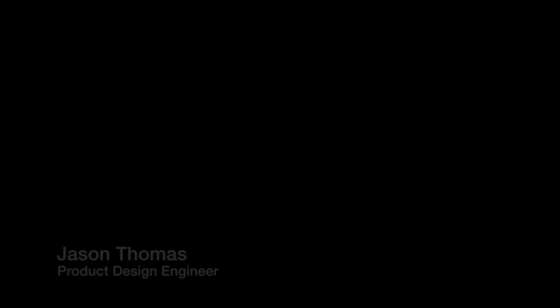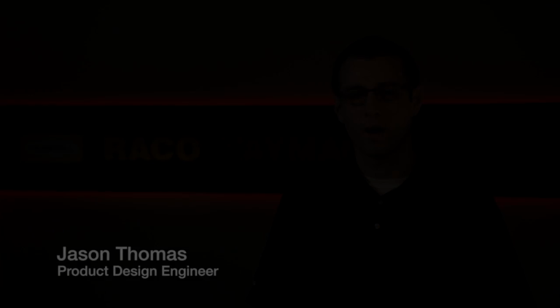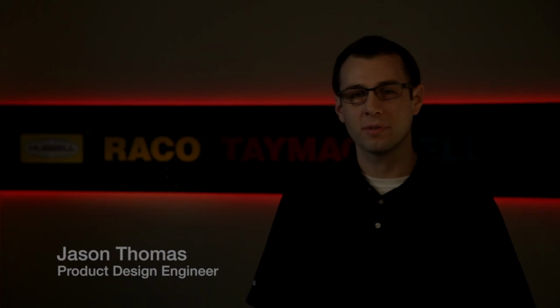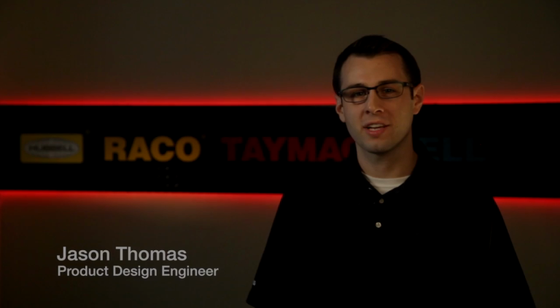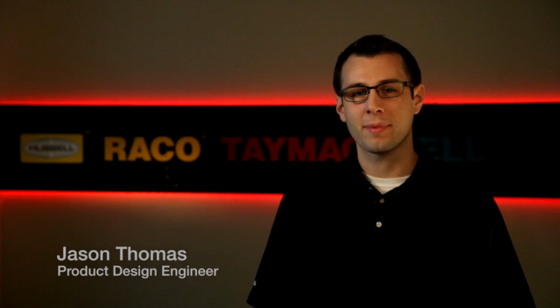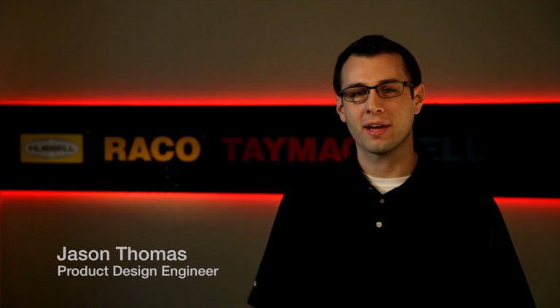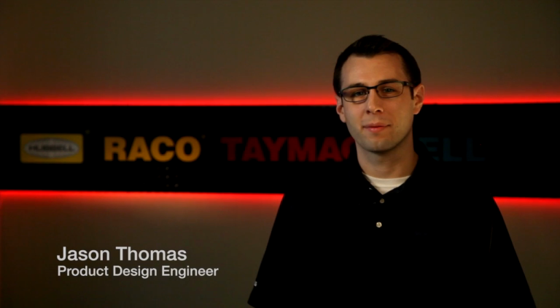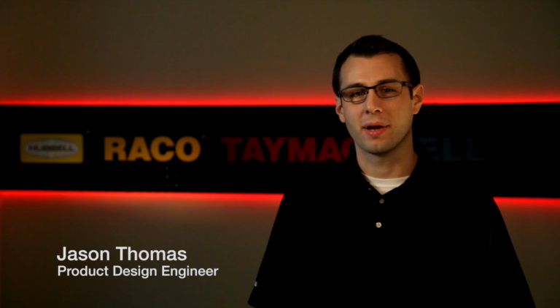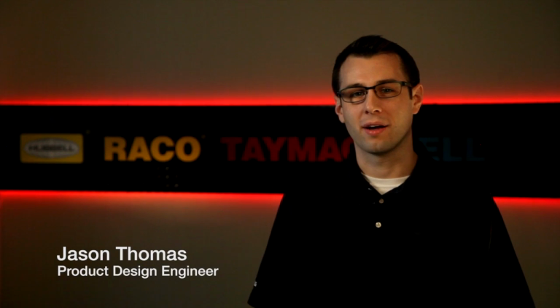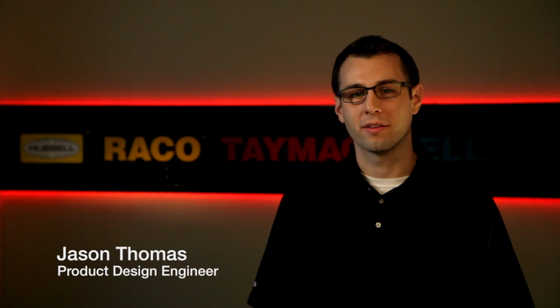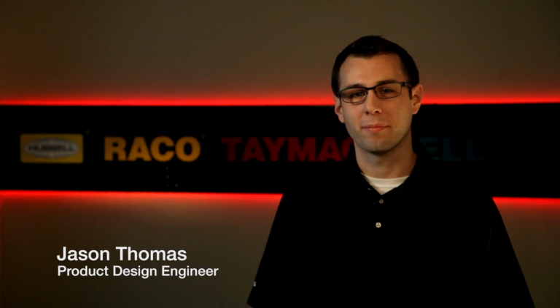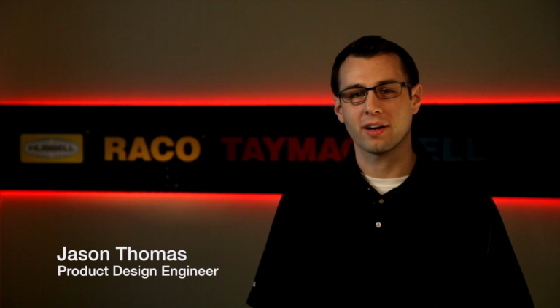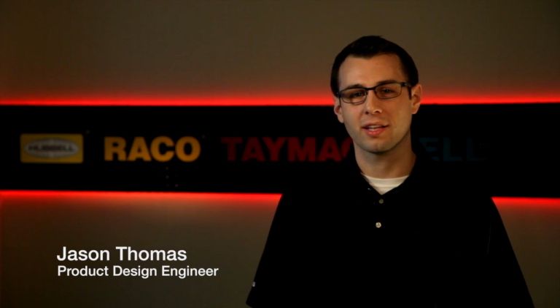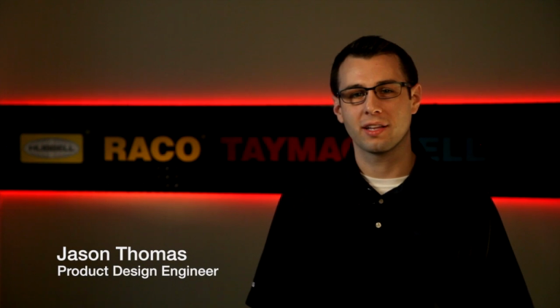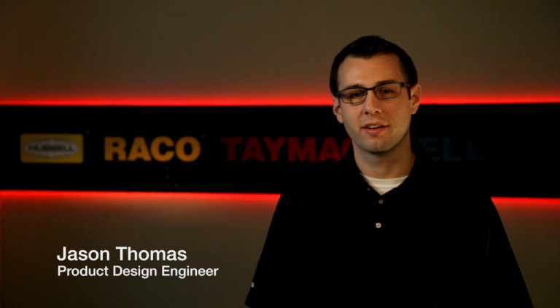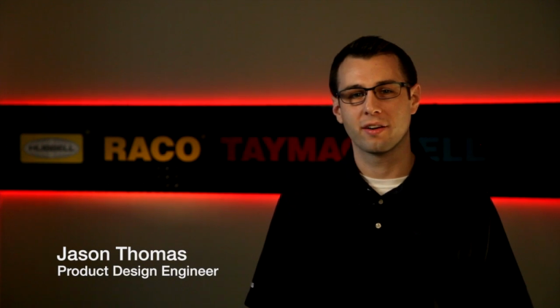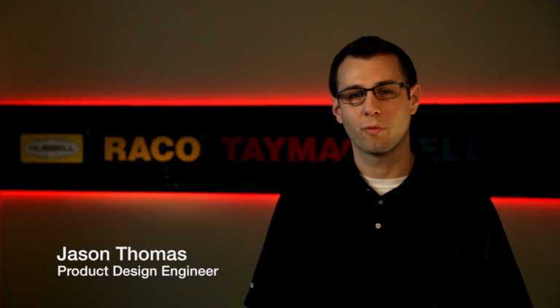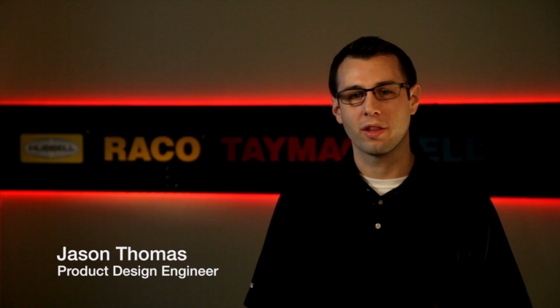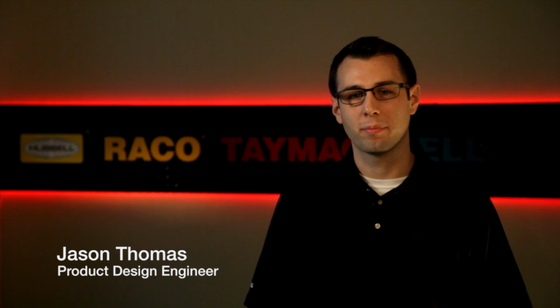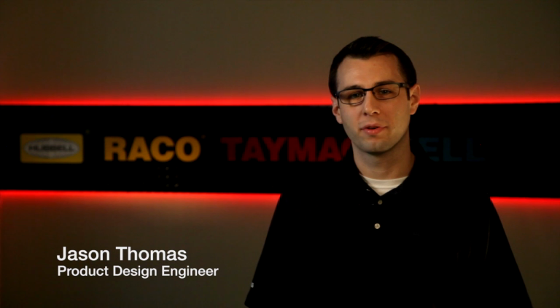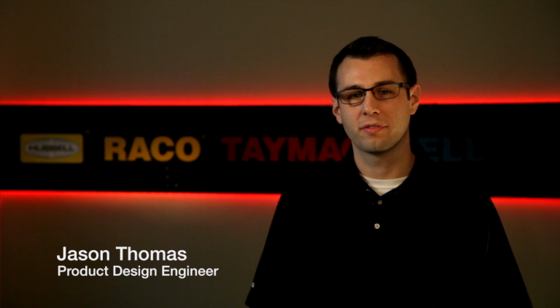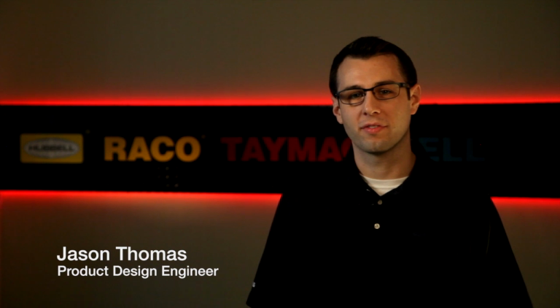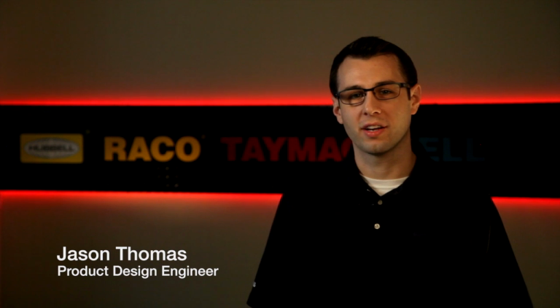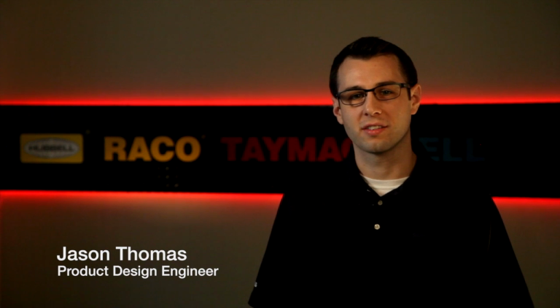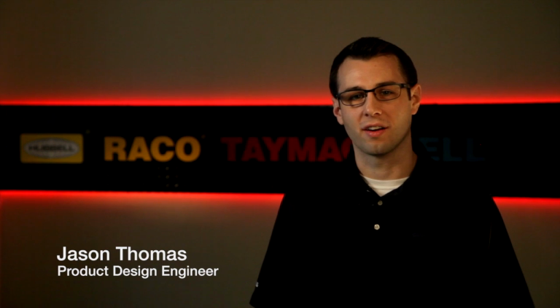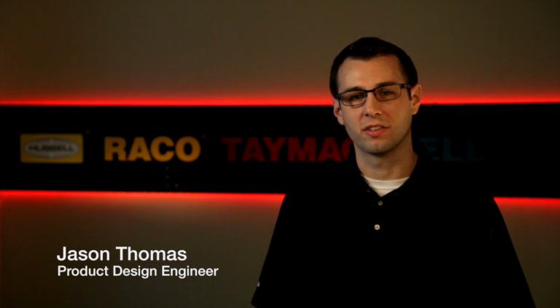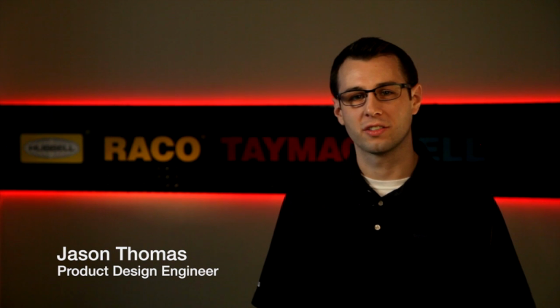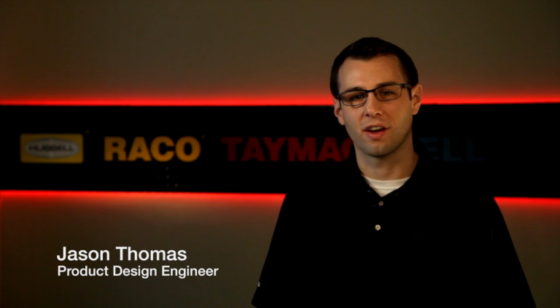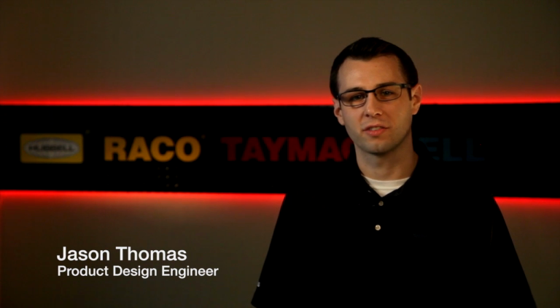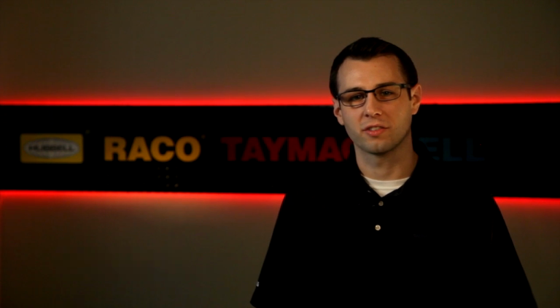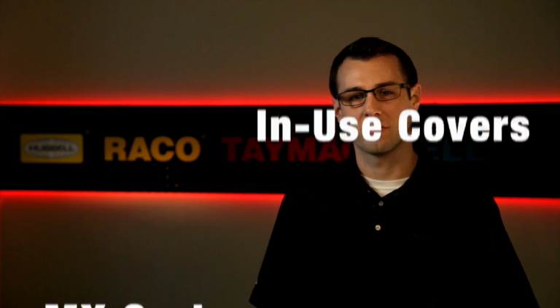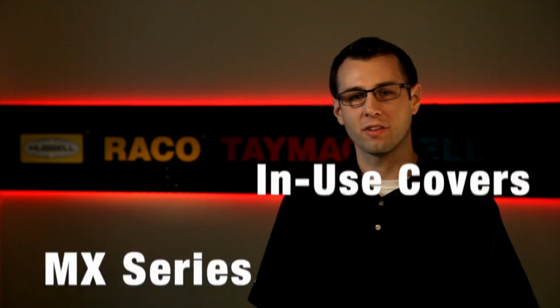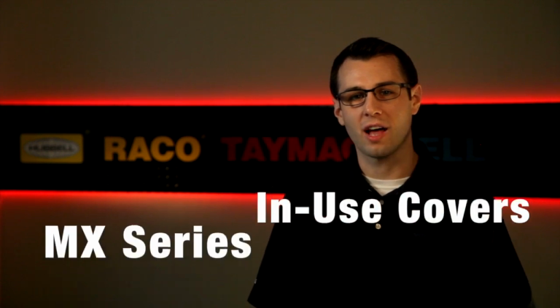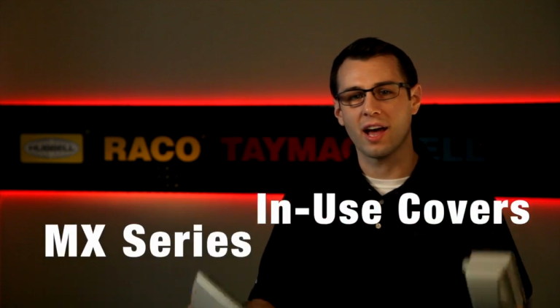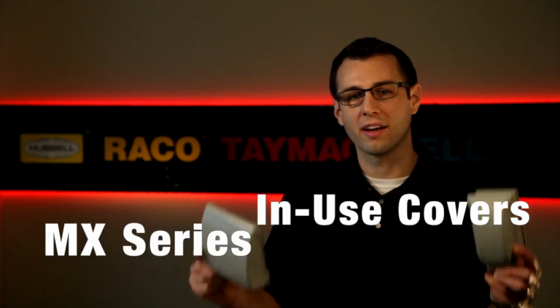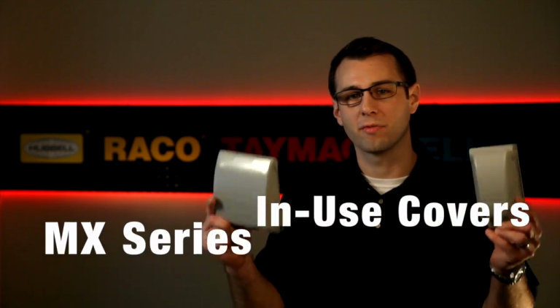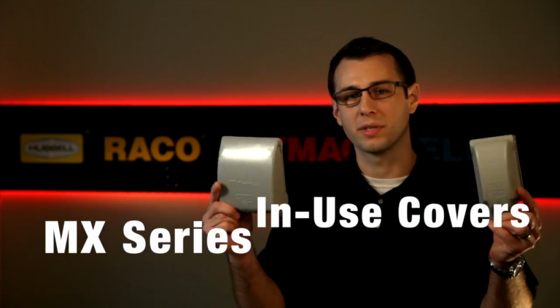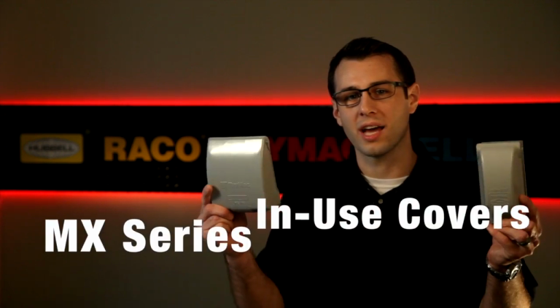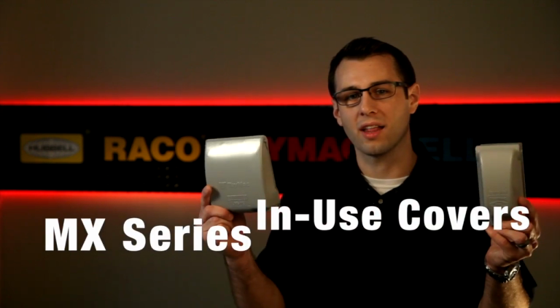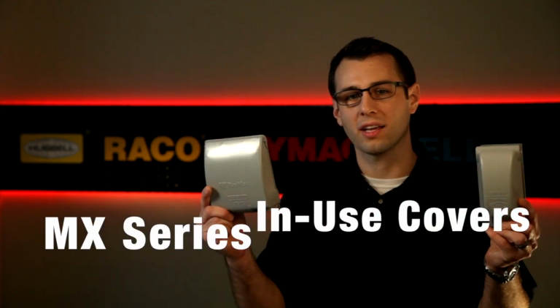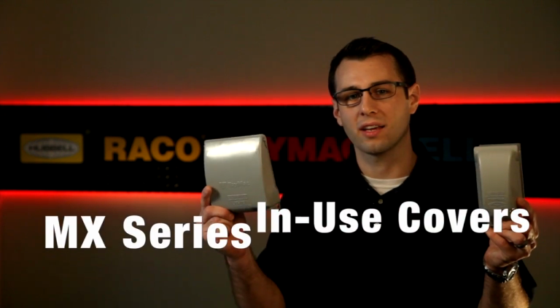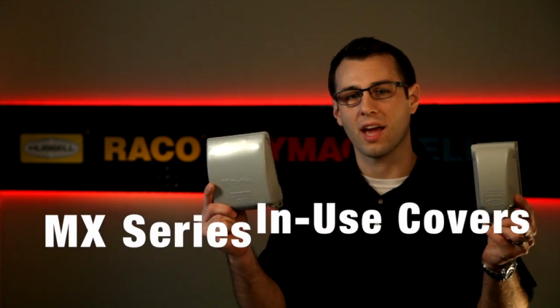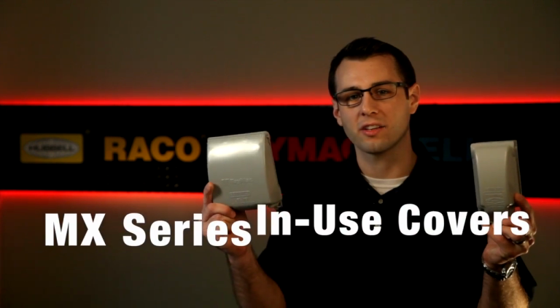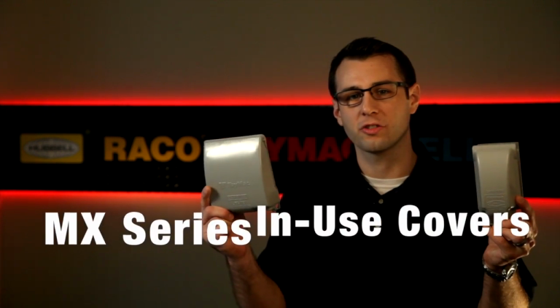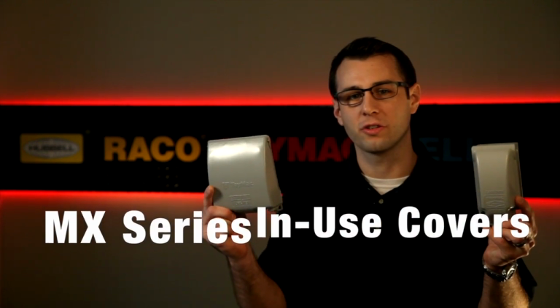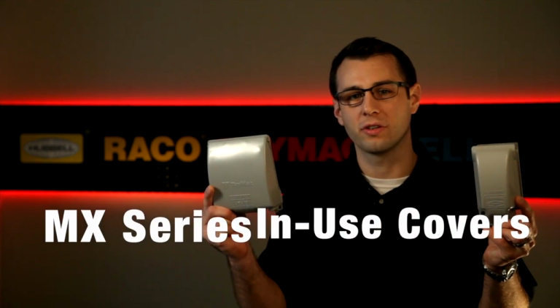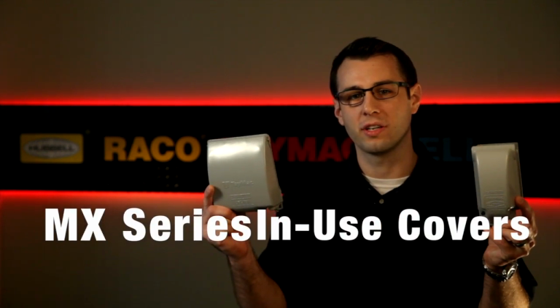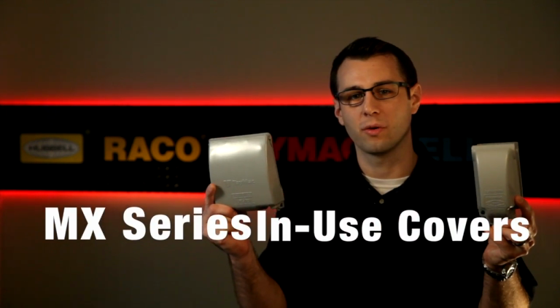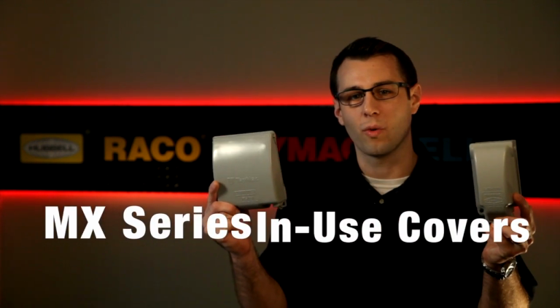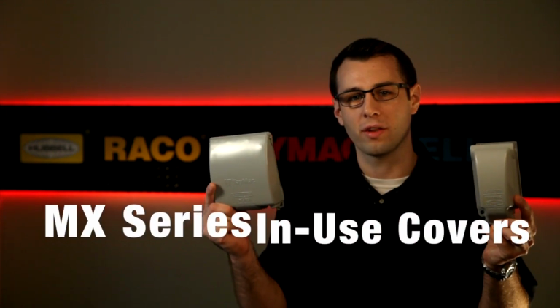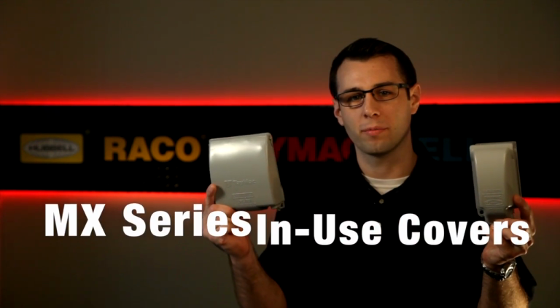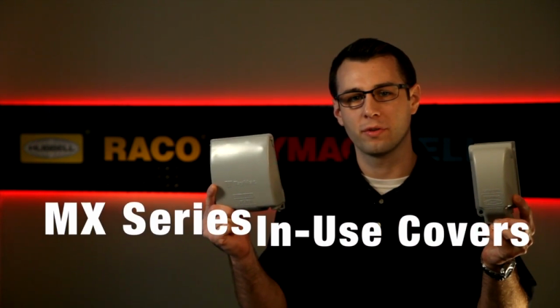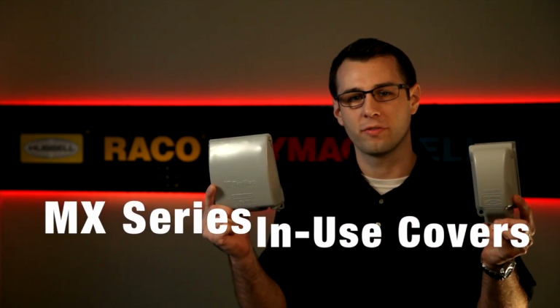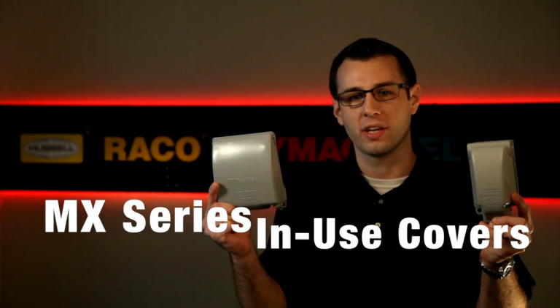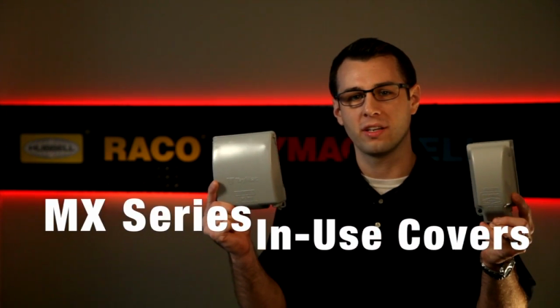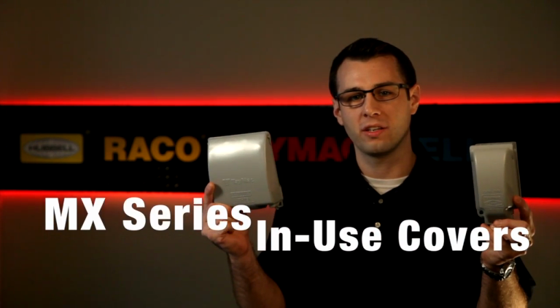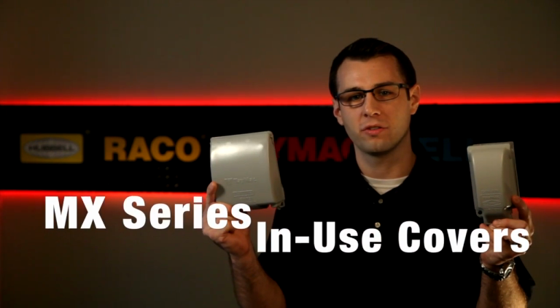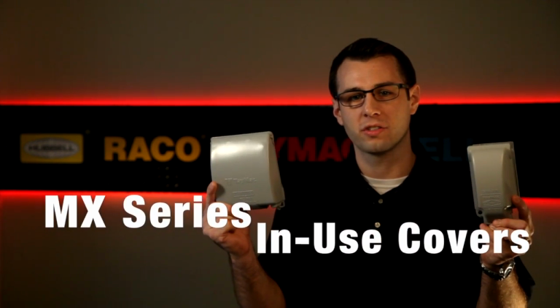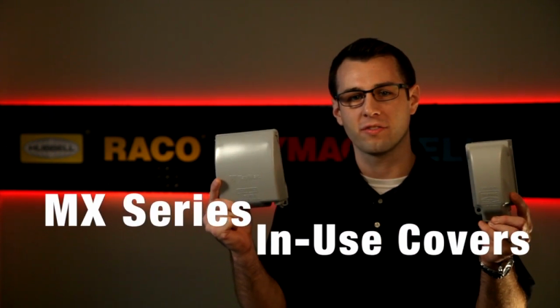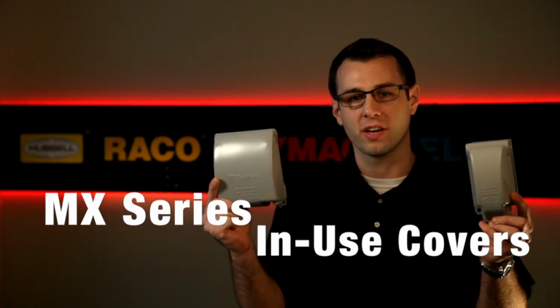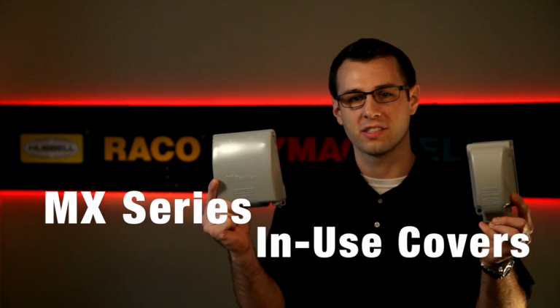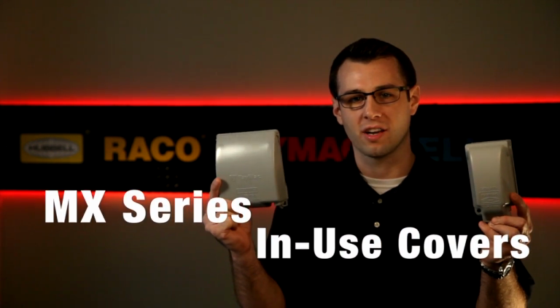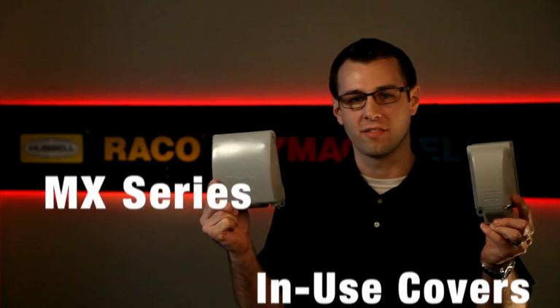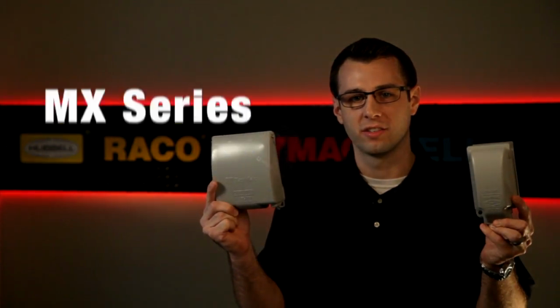Hubbell Taymac Bell, the market leader in weatherproof device covers, offers a full line of metallic, extra-duty, weatherproof in-use device covers.